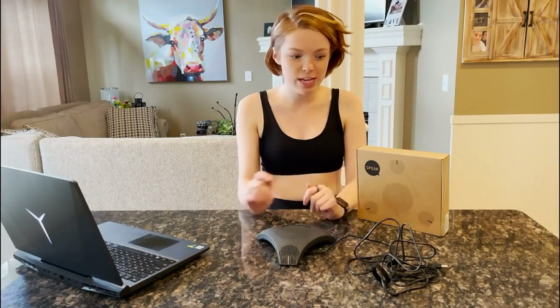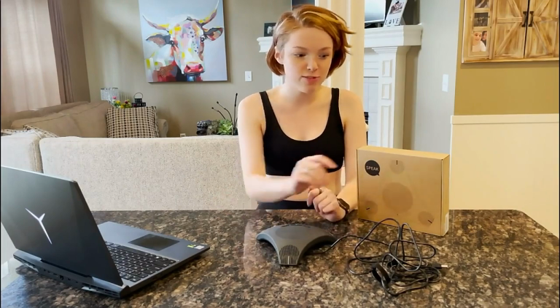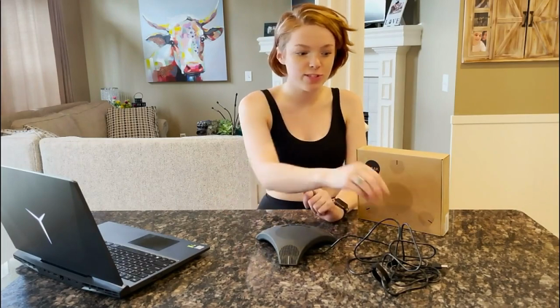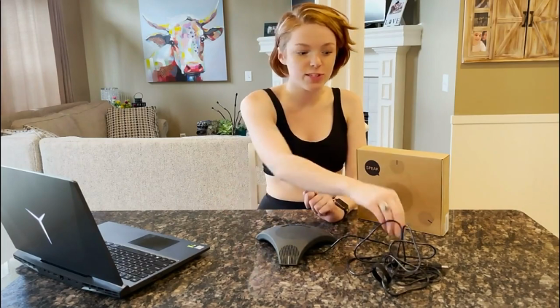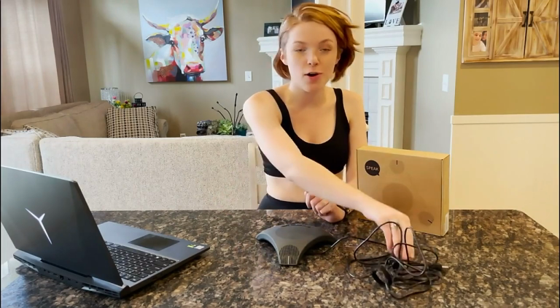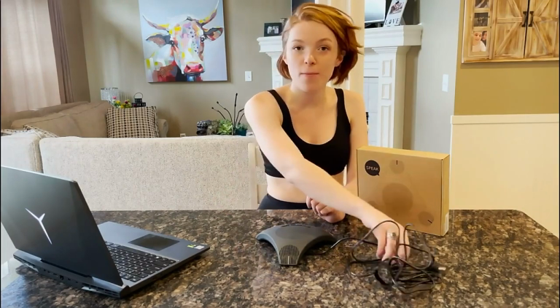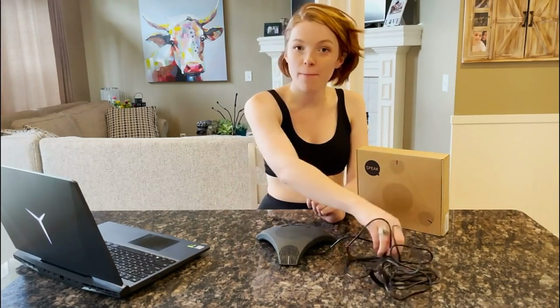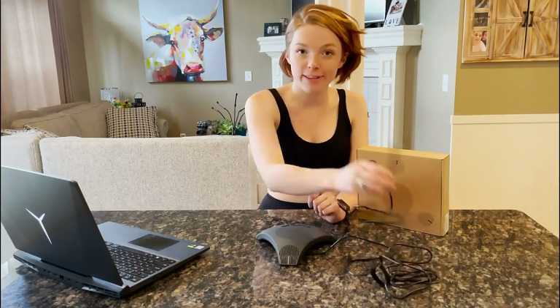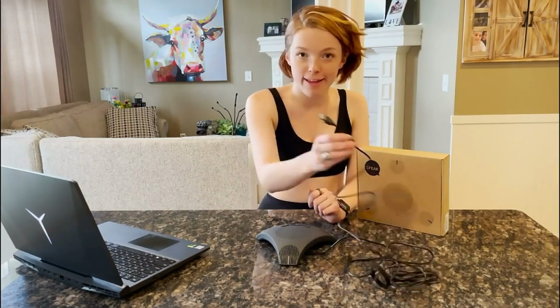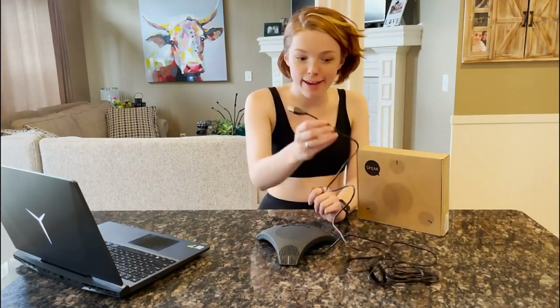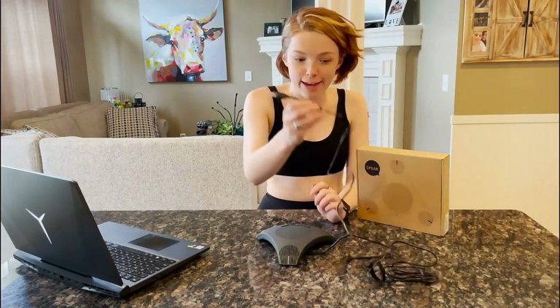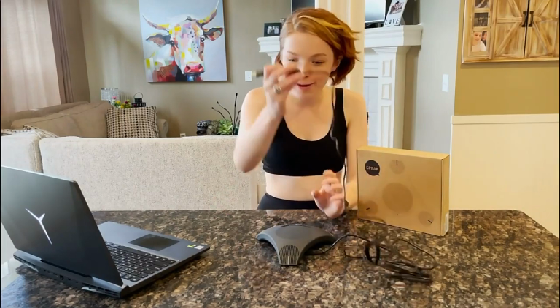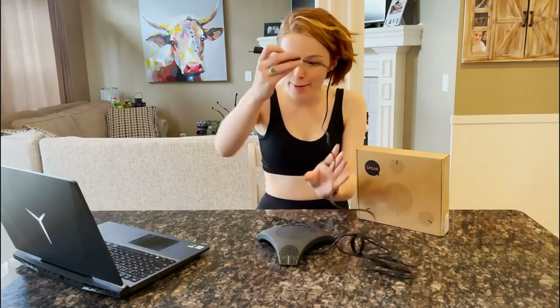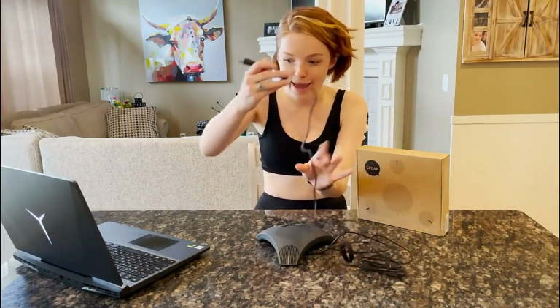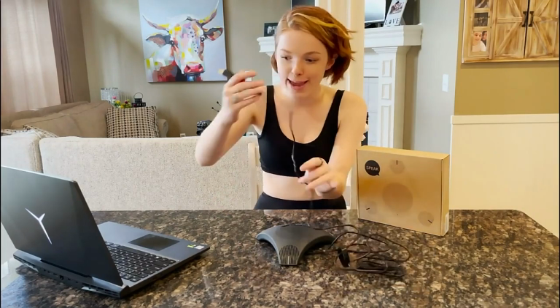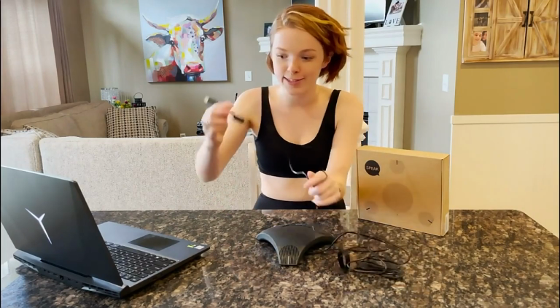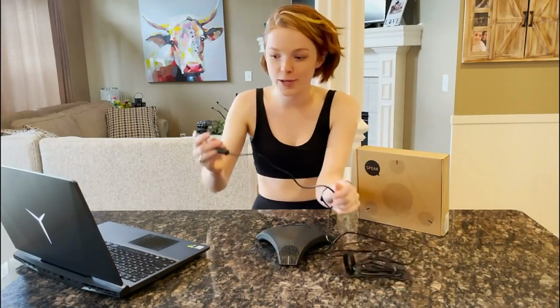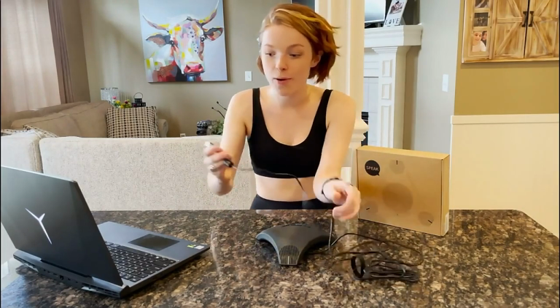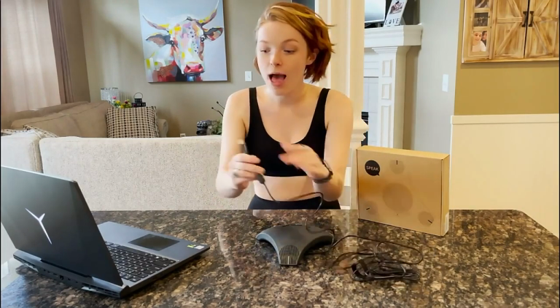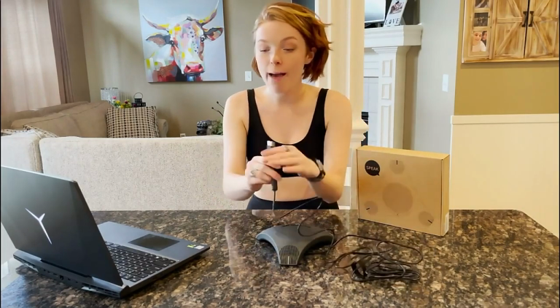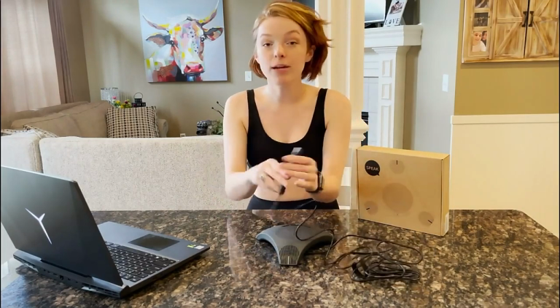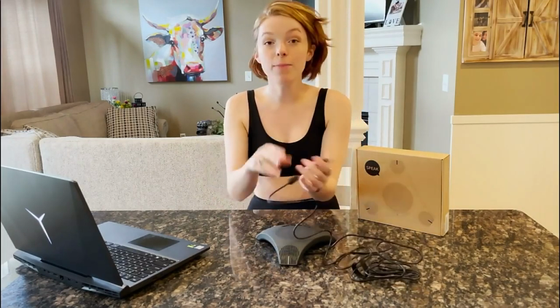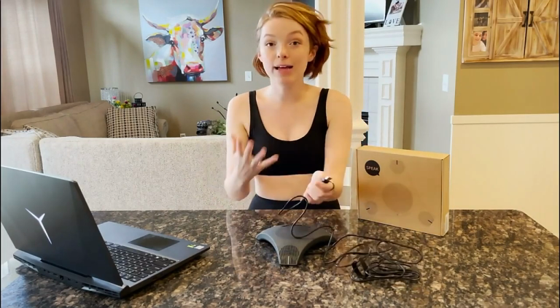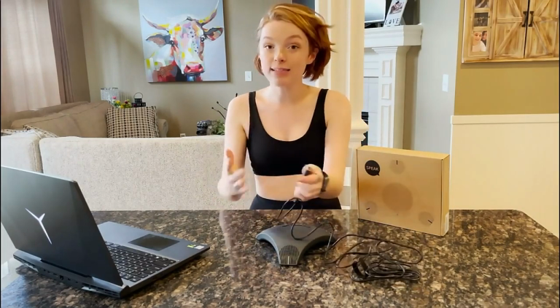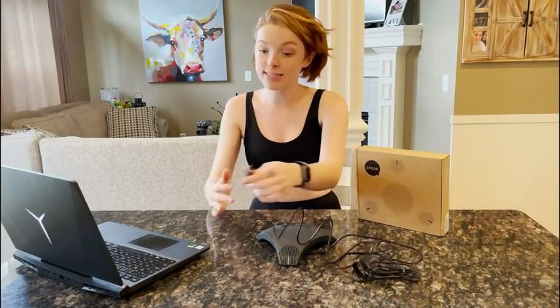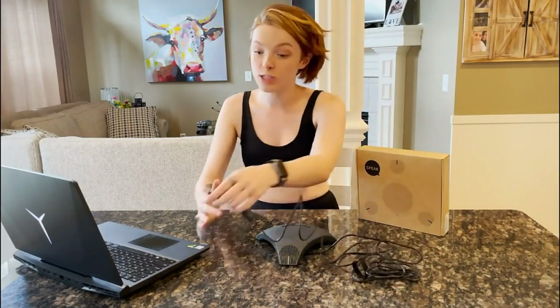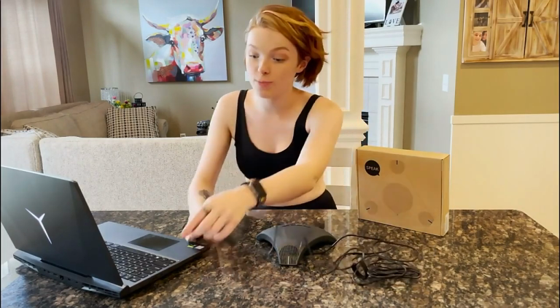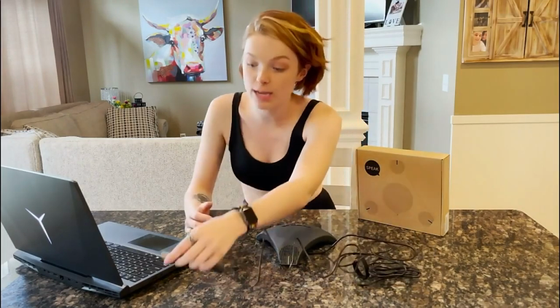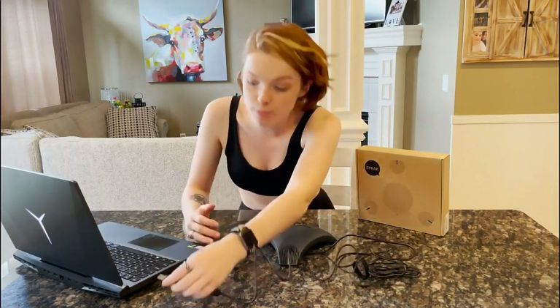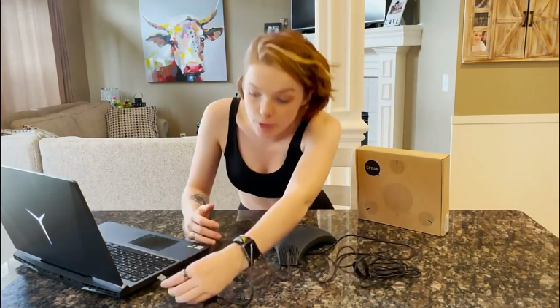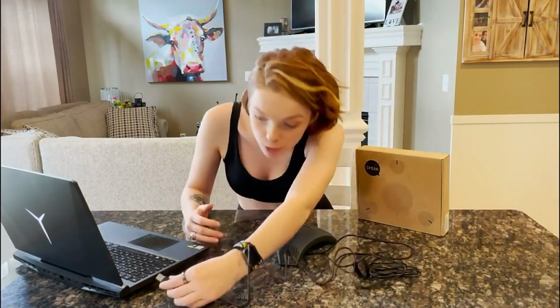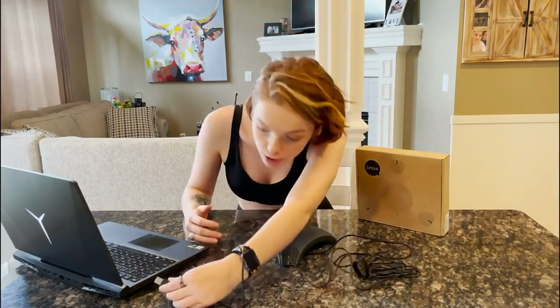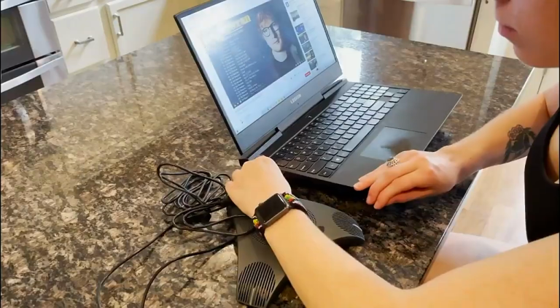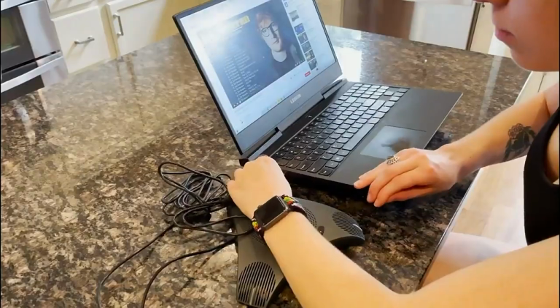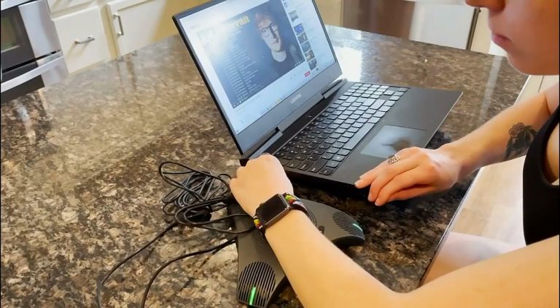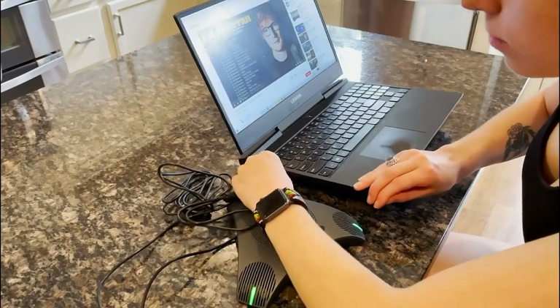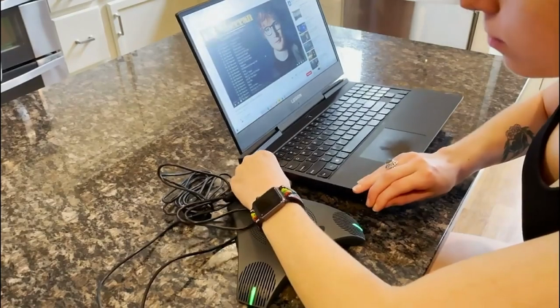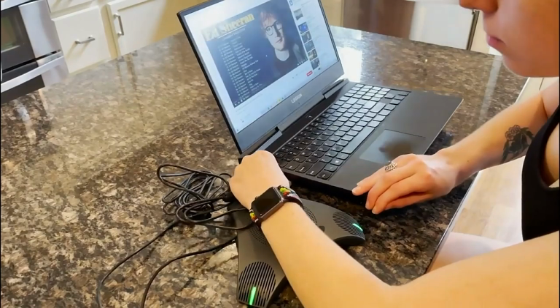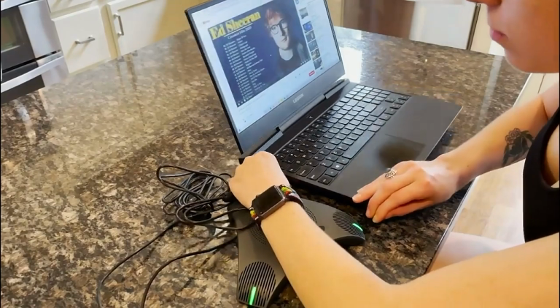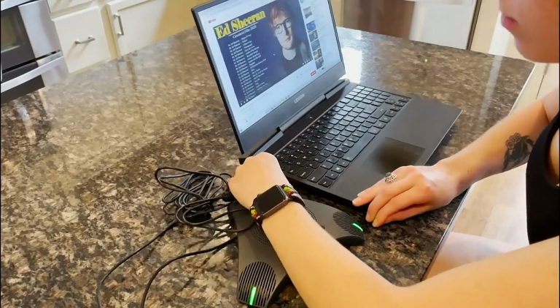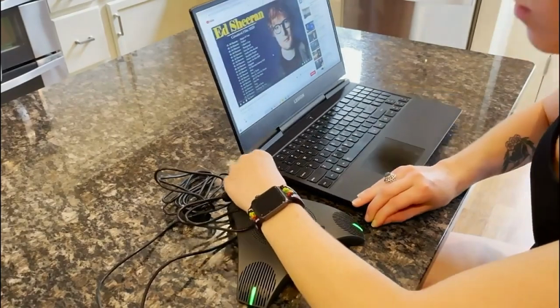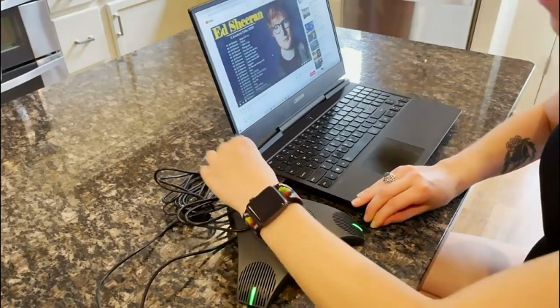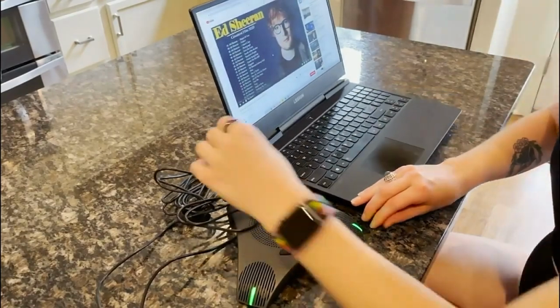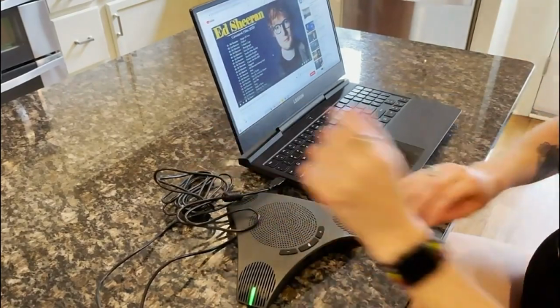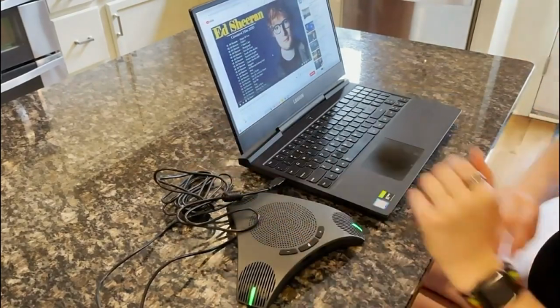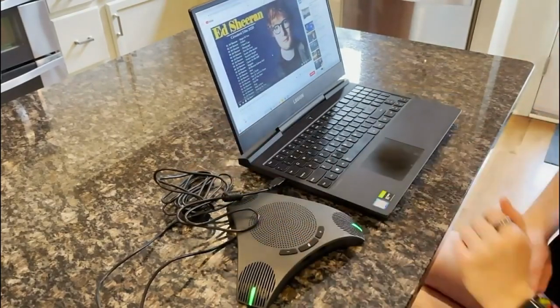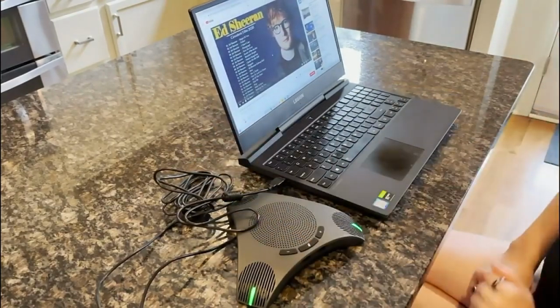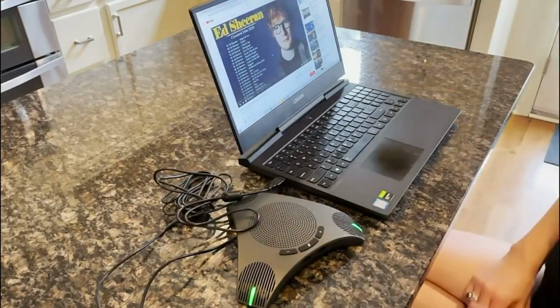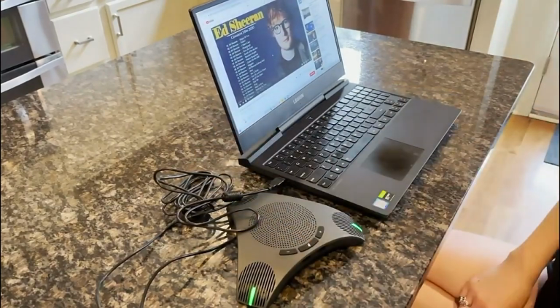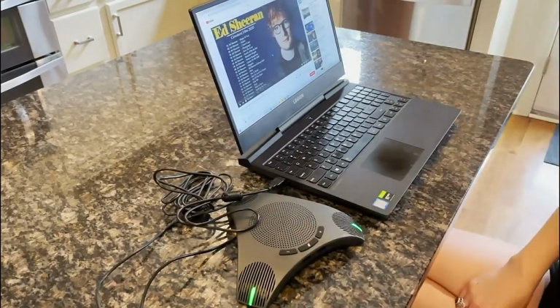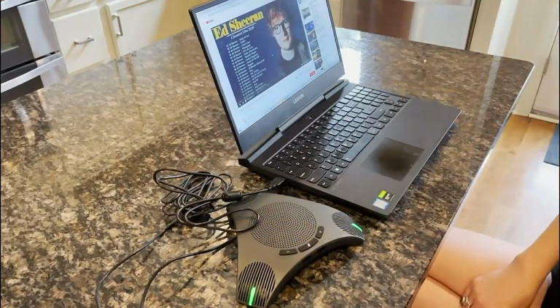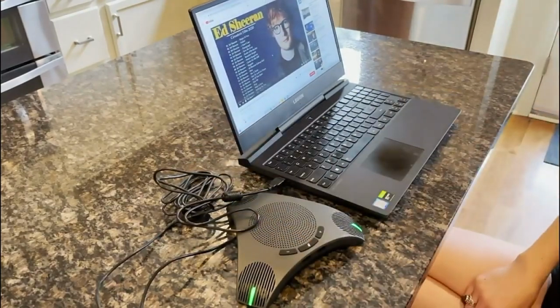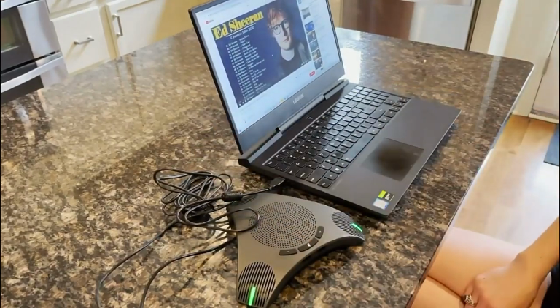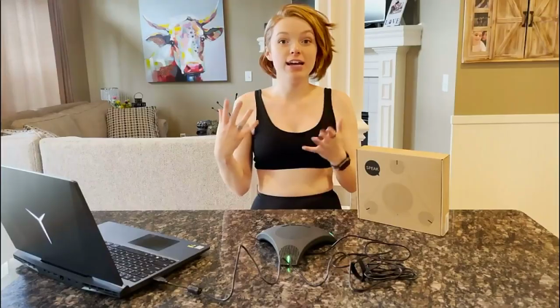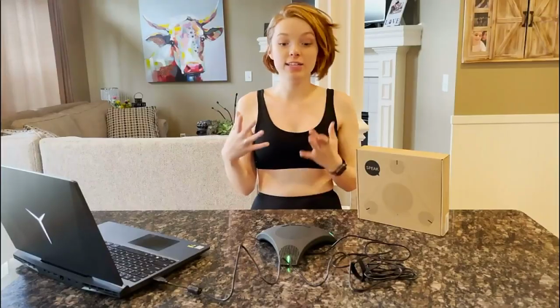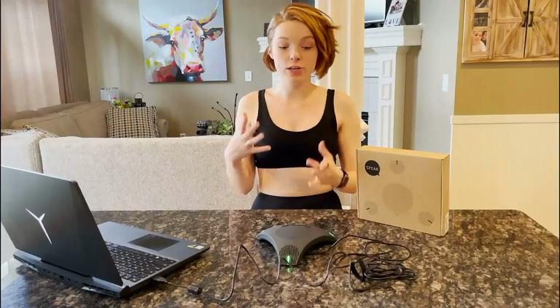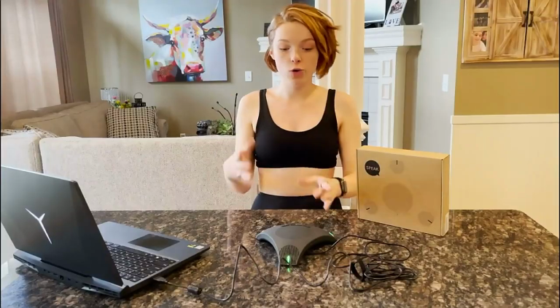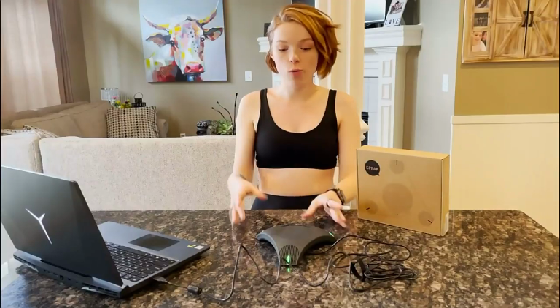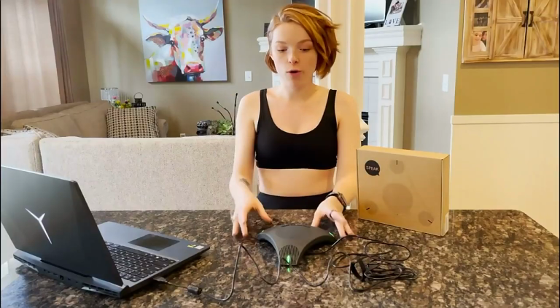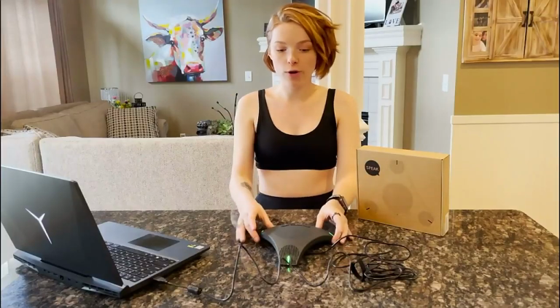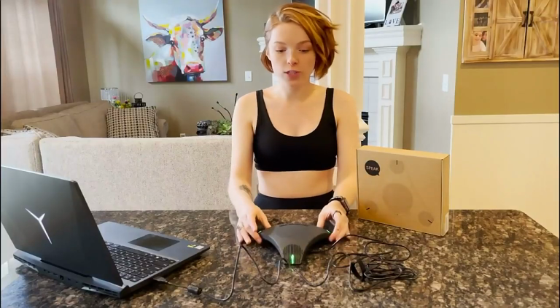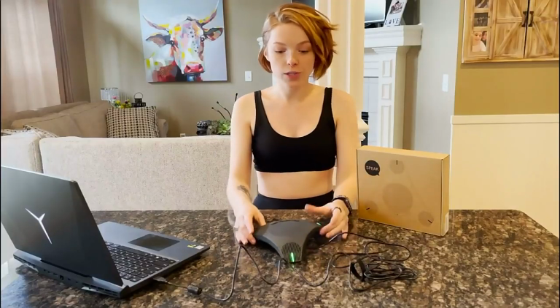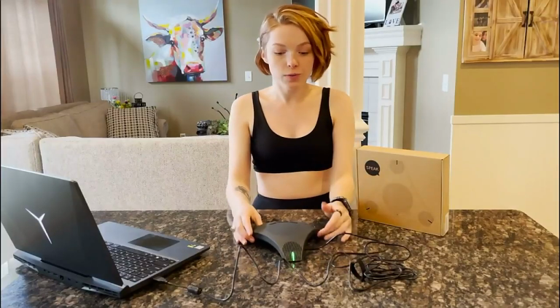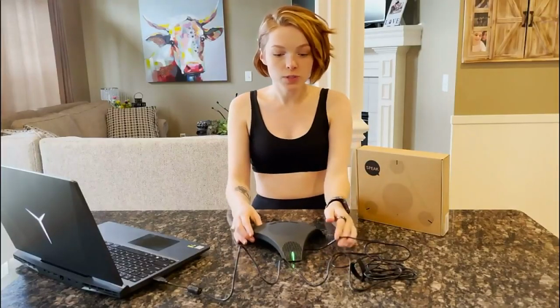Without further ado, we can just start plugging and playing. I'm going to plug this into my computer, and you can use whatever device you're going to use.